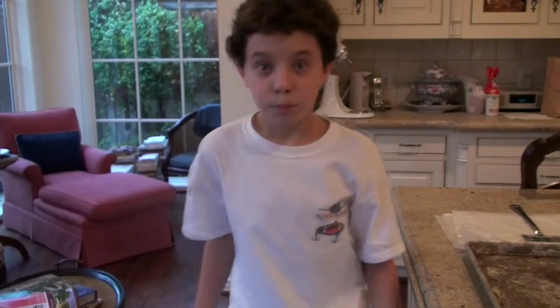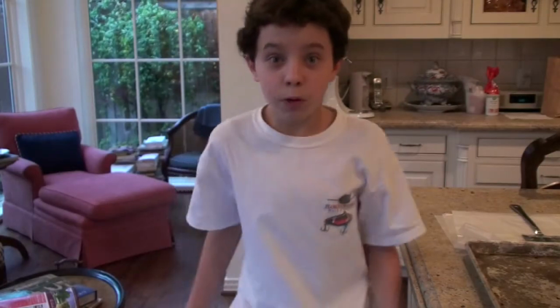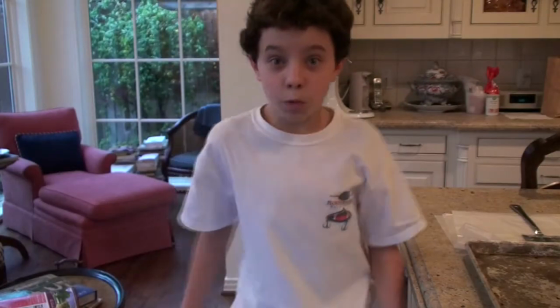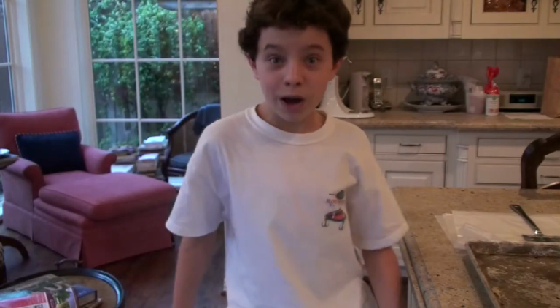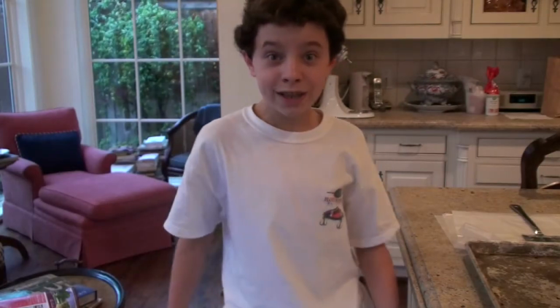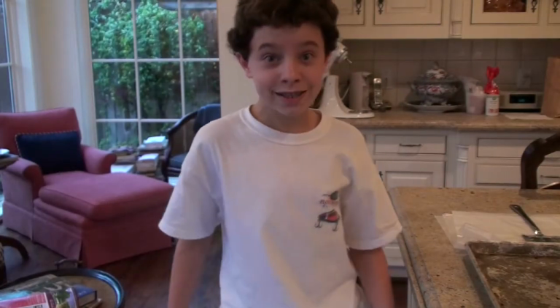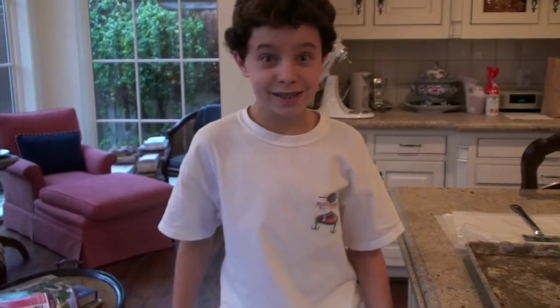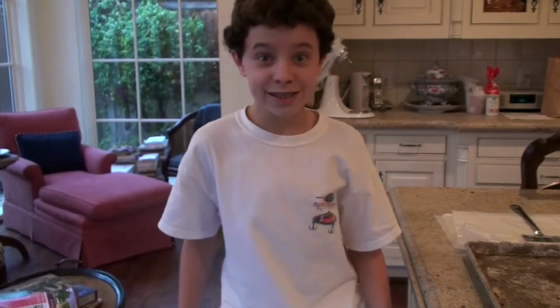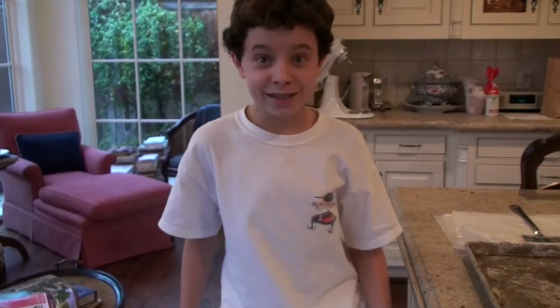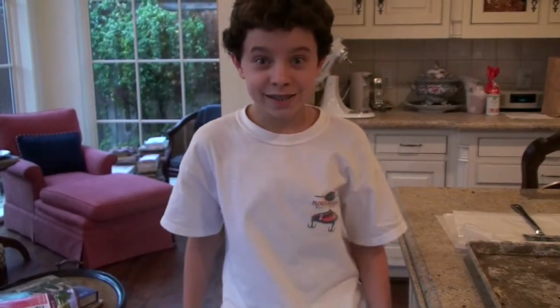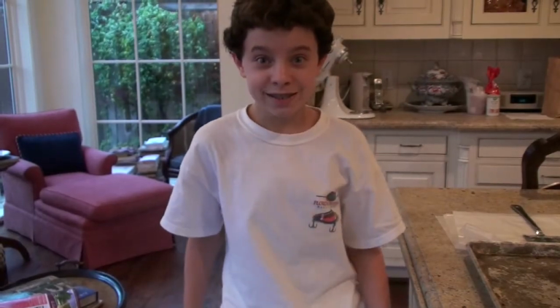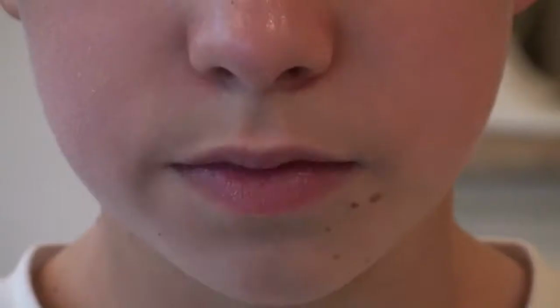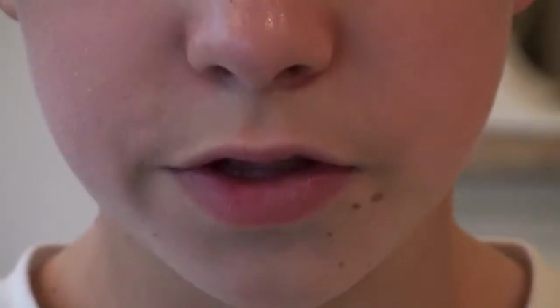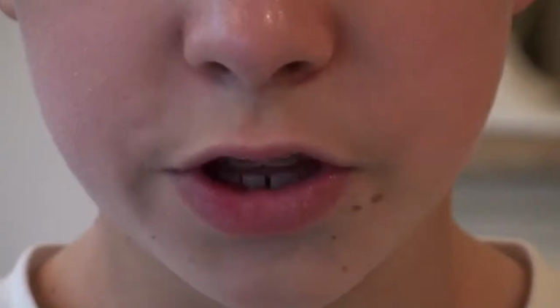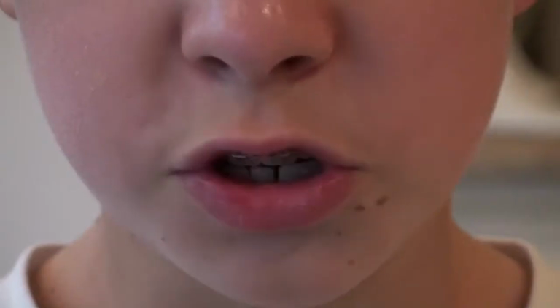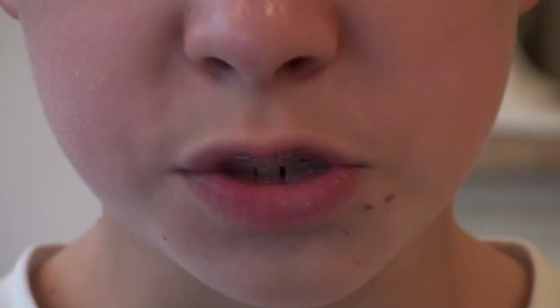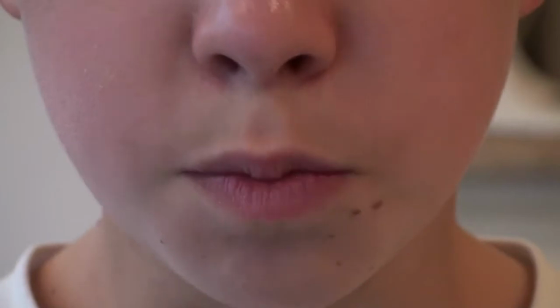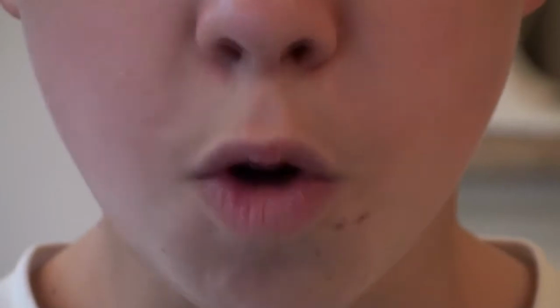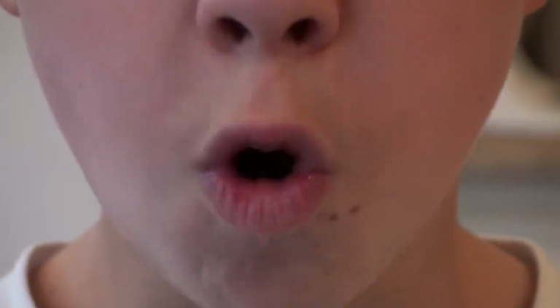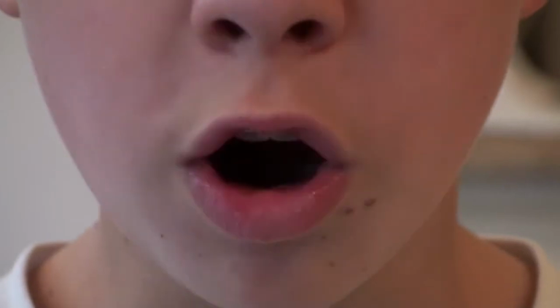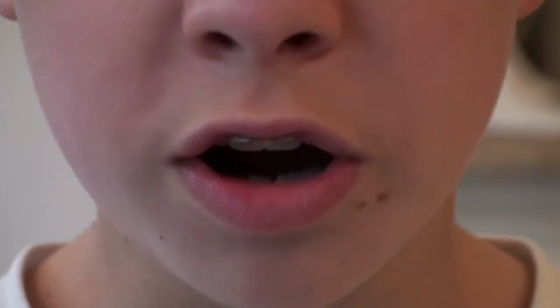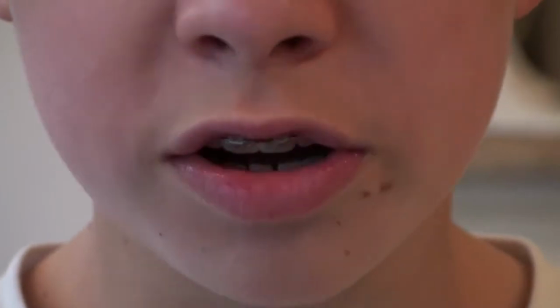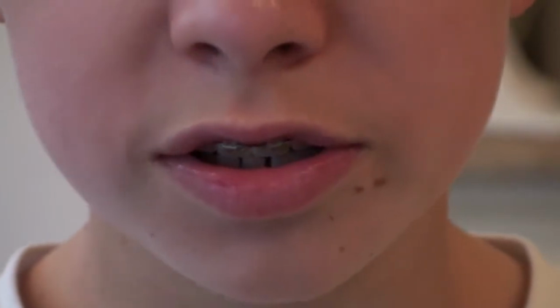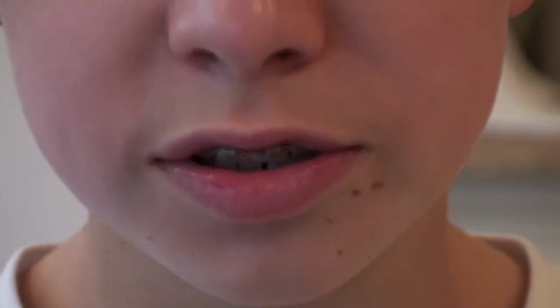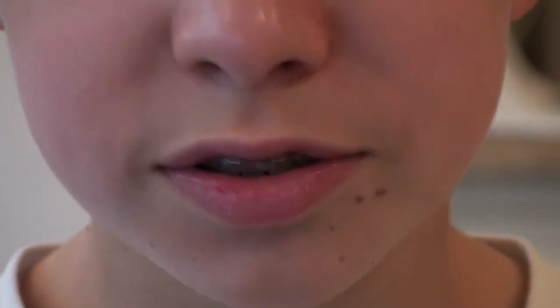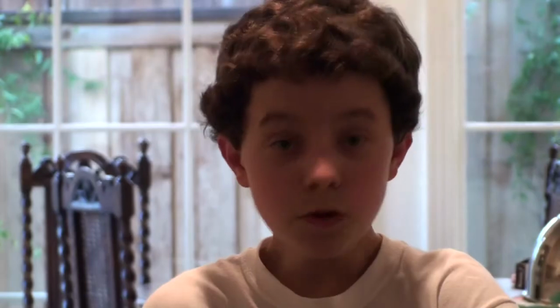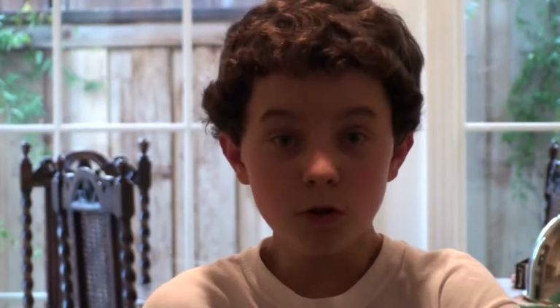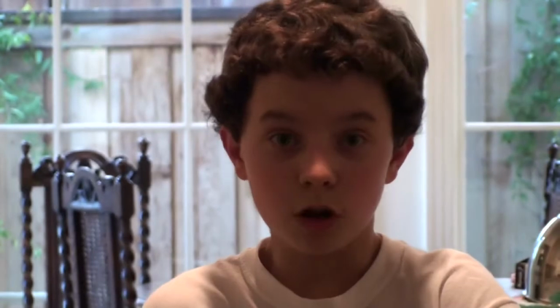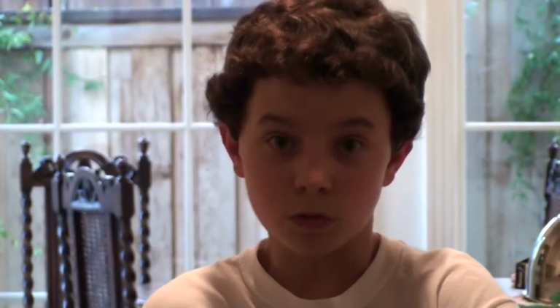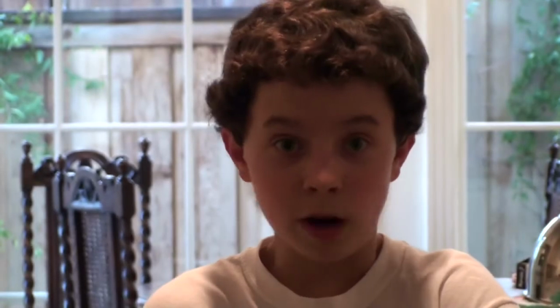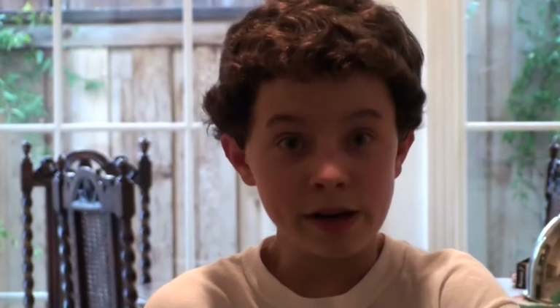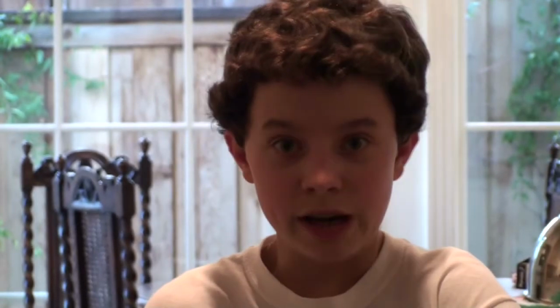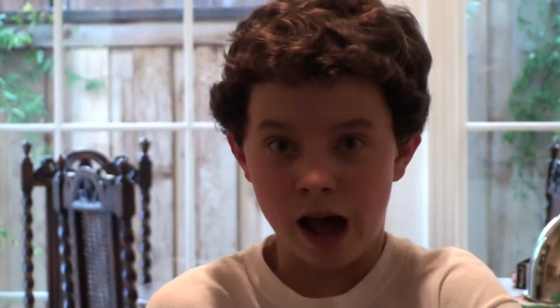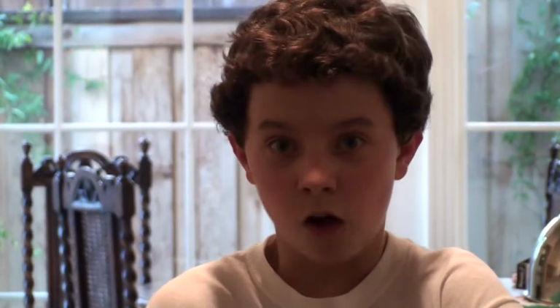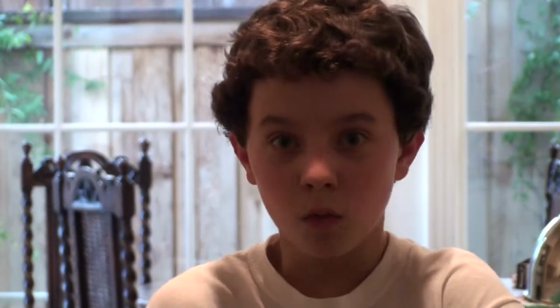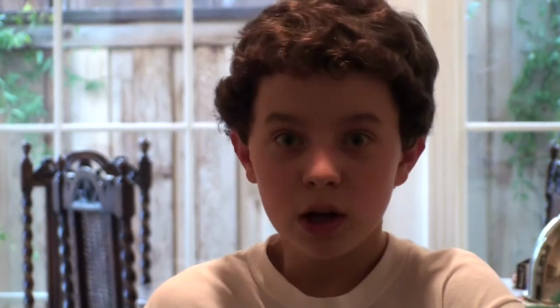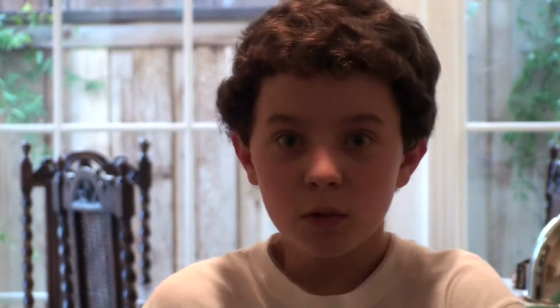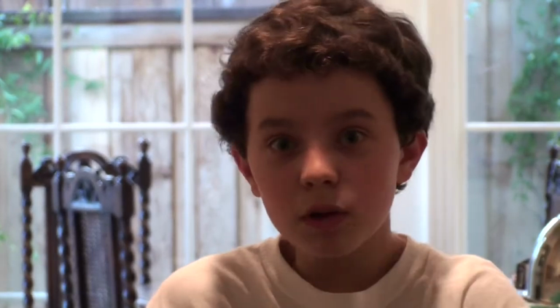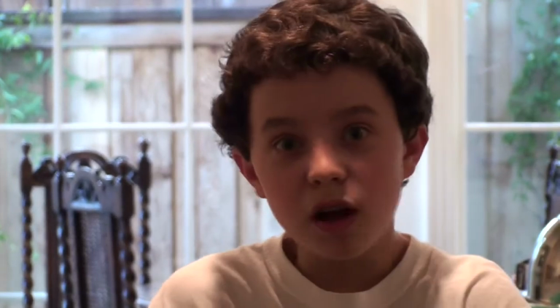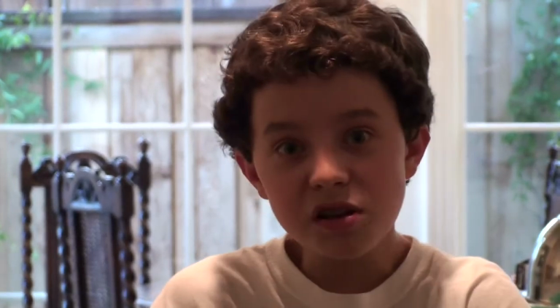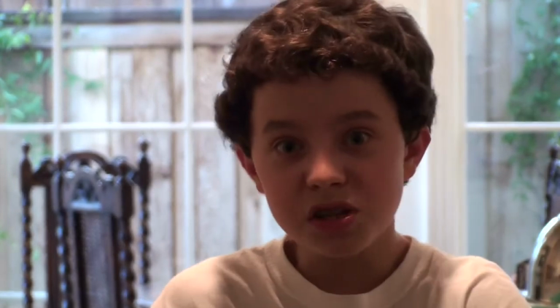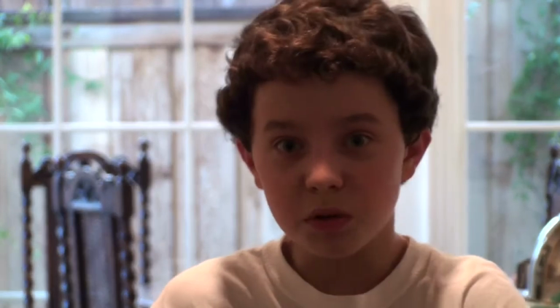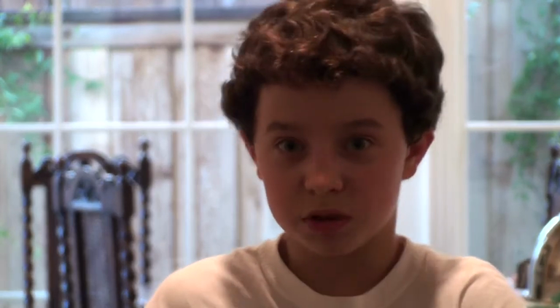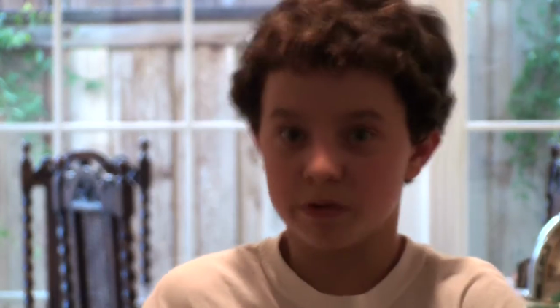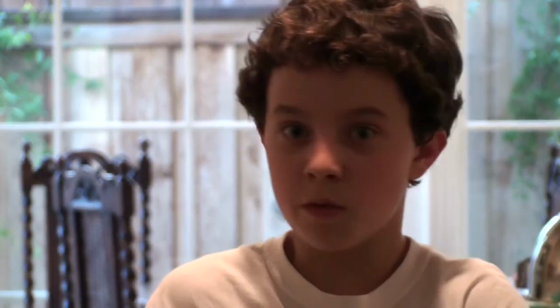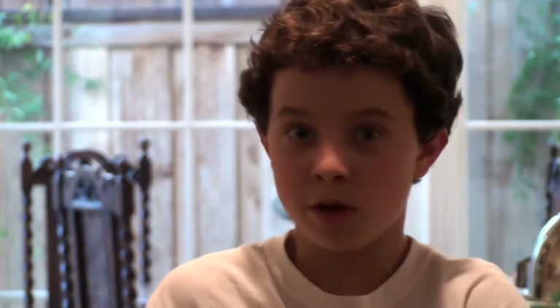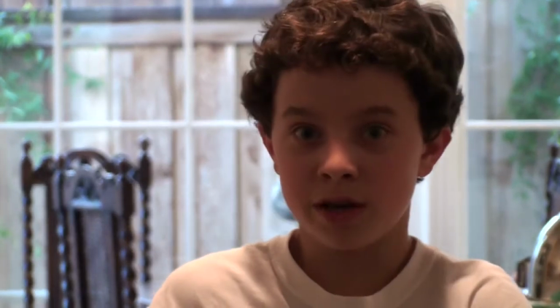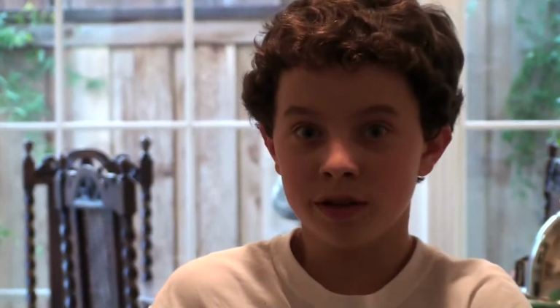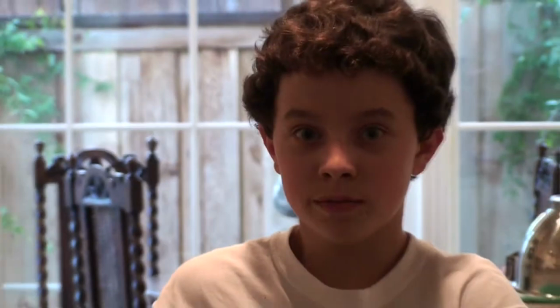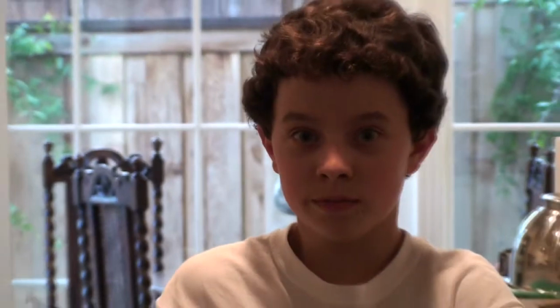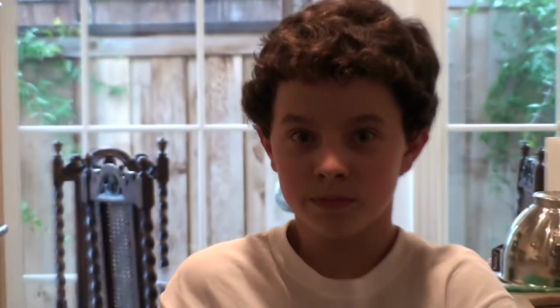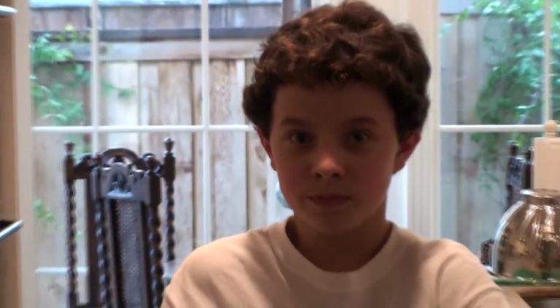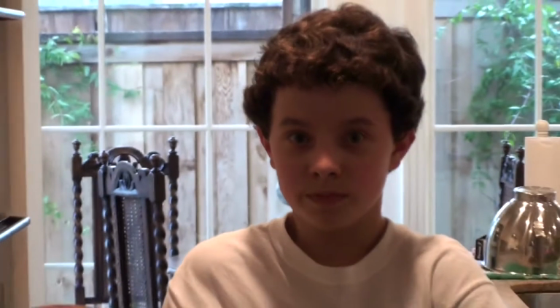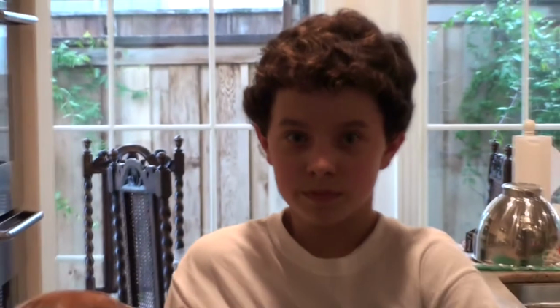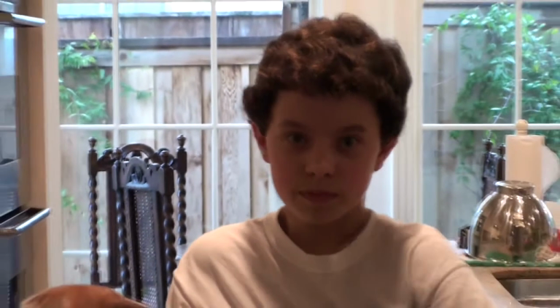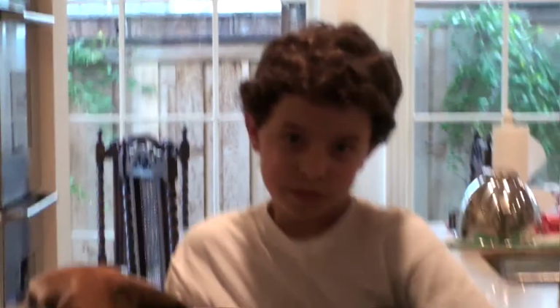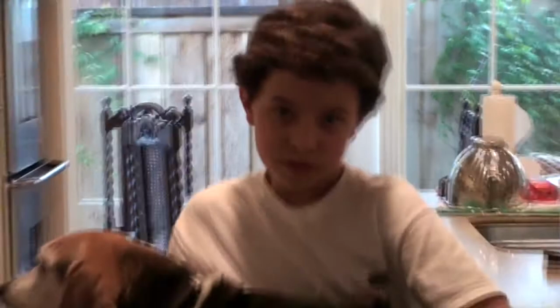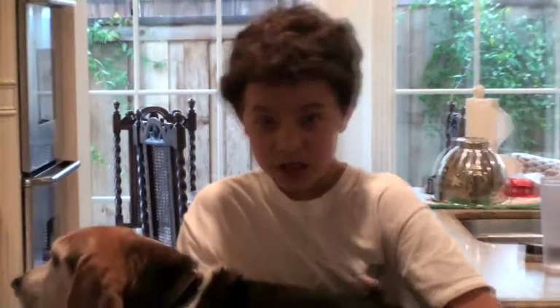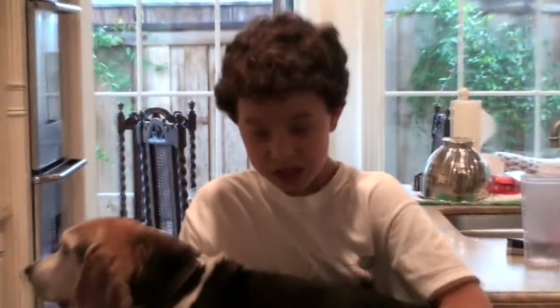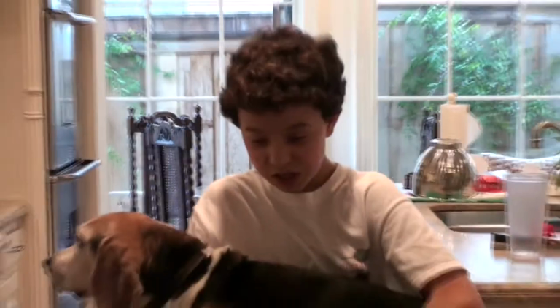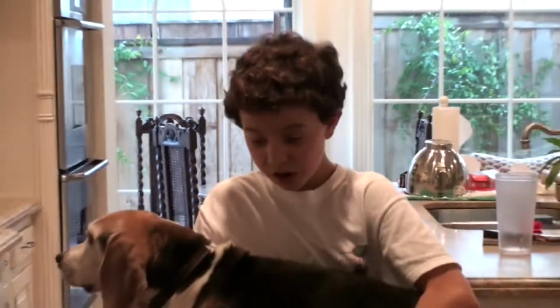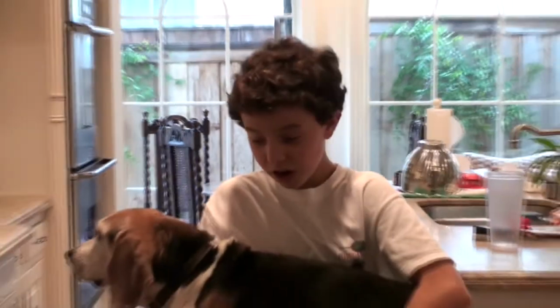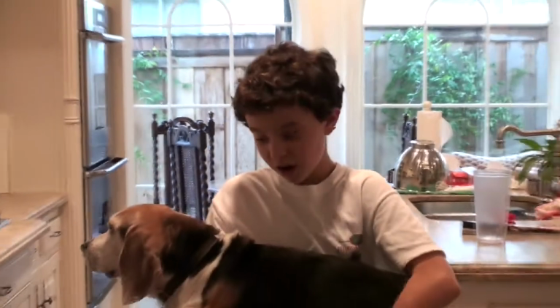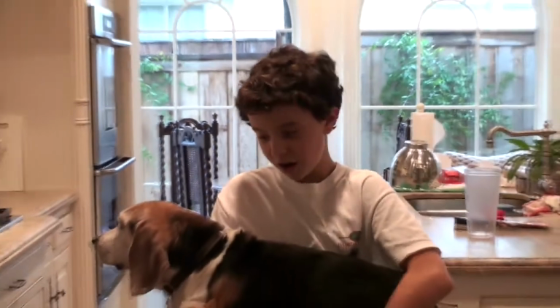But wait! There's more. If you call right now, we'll also throw in this dog!